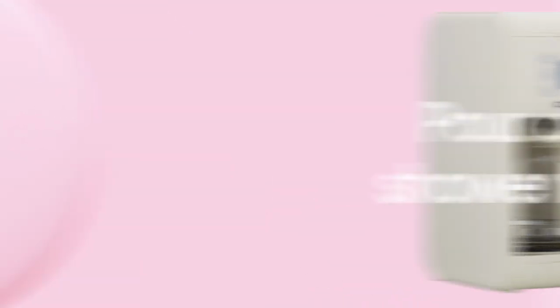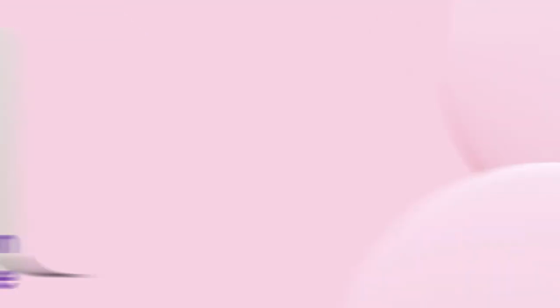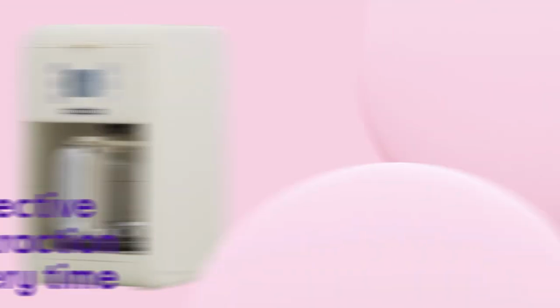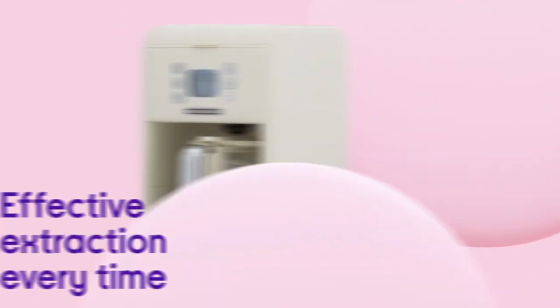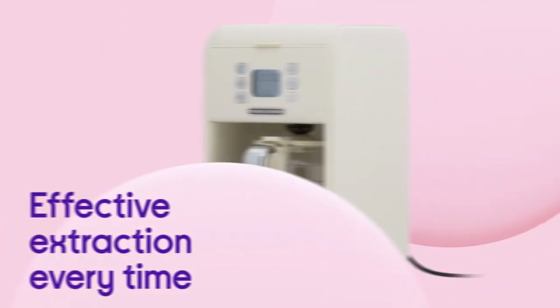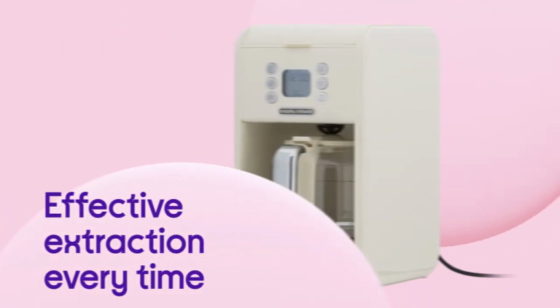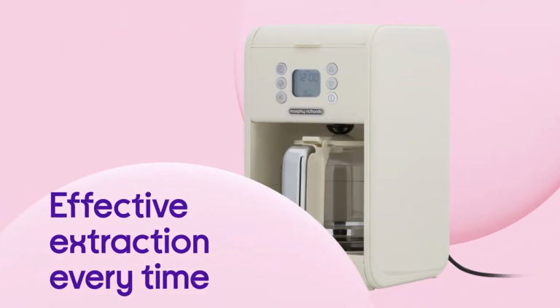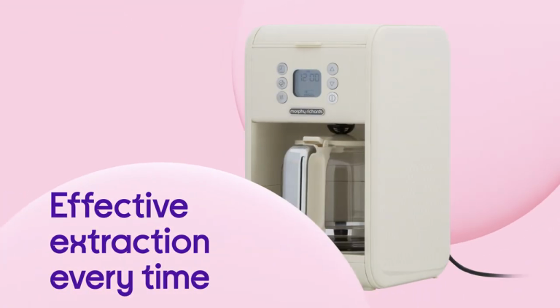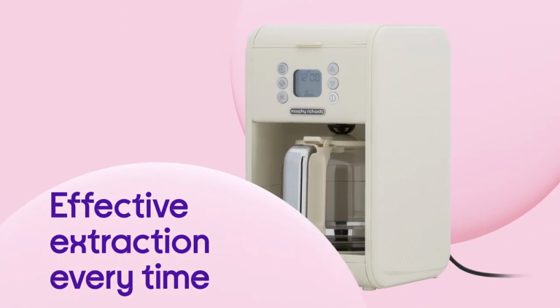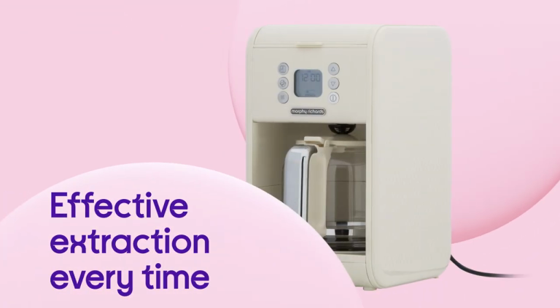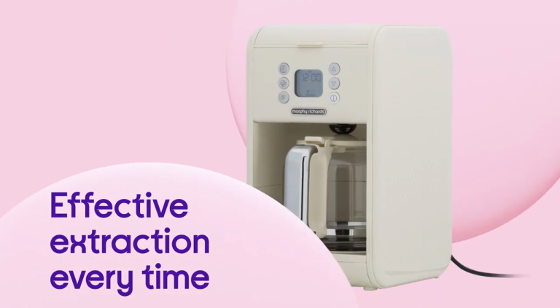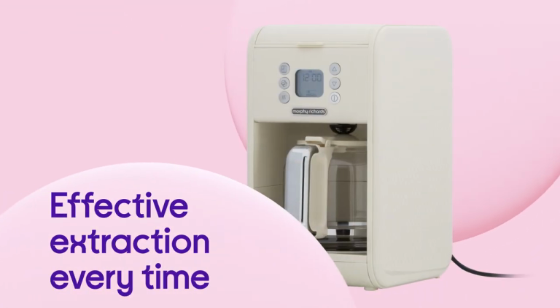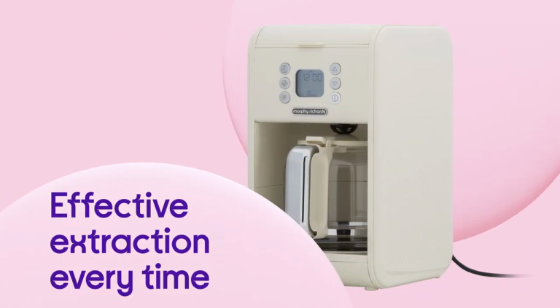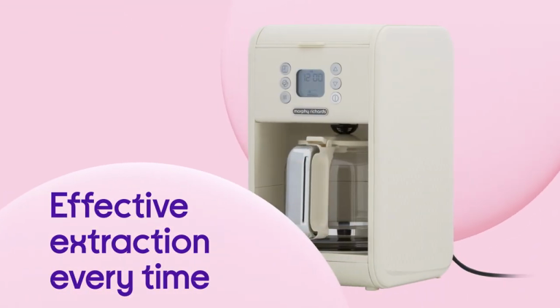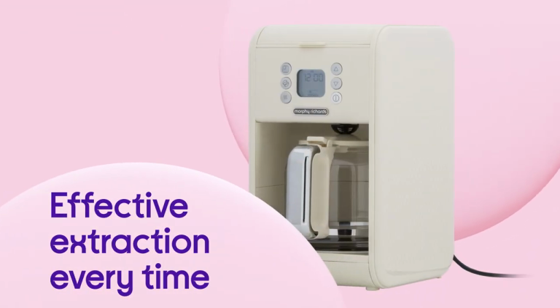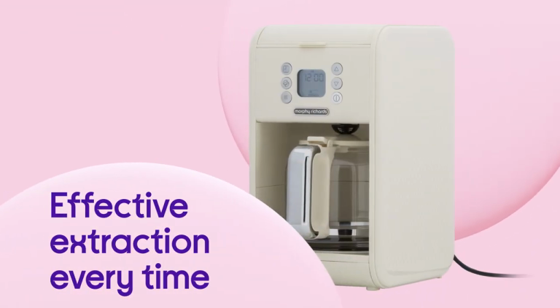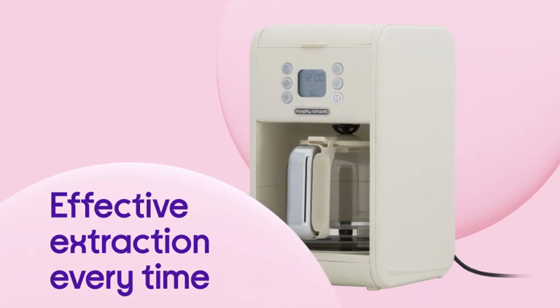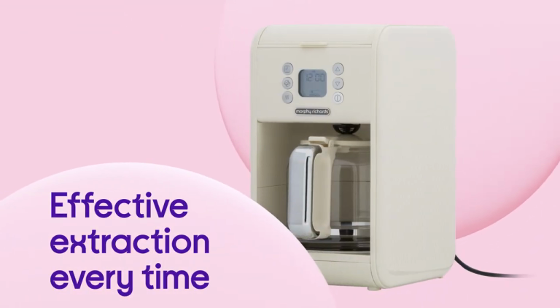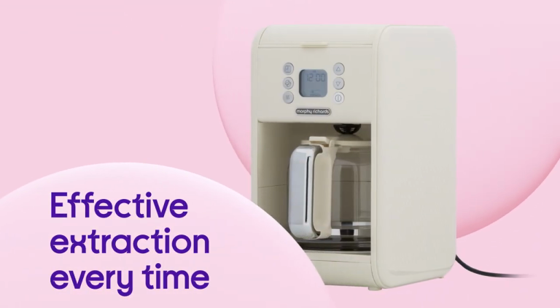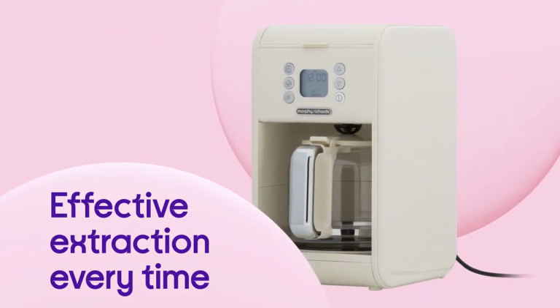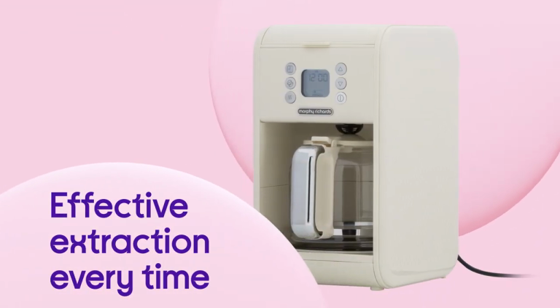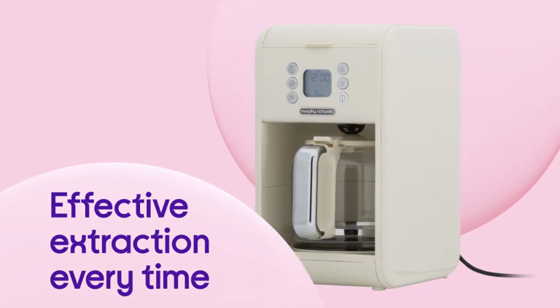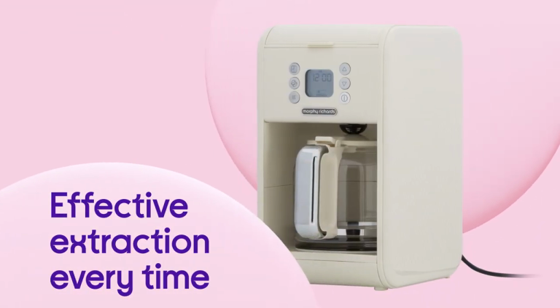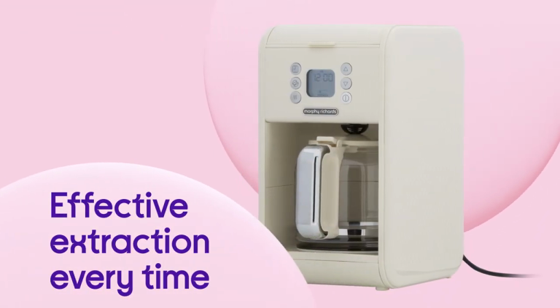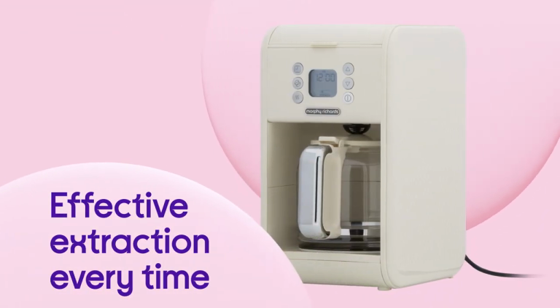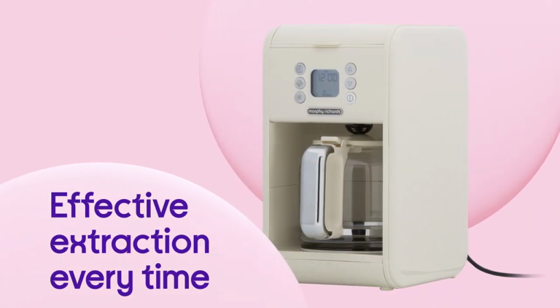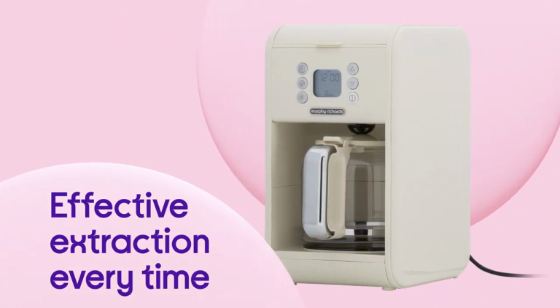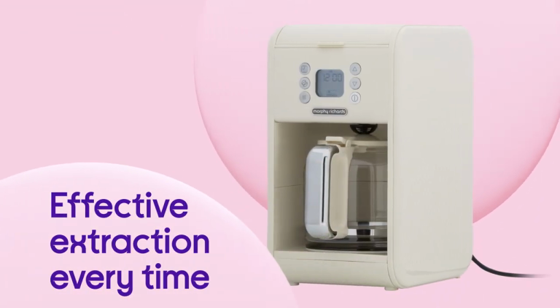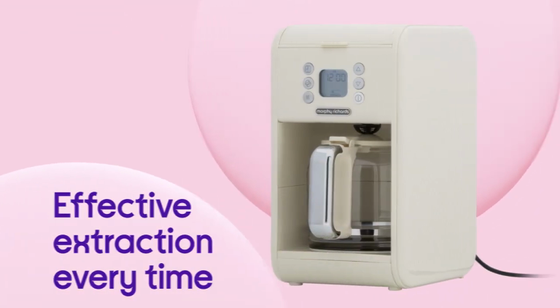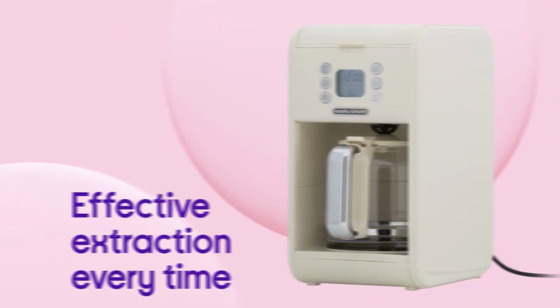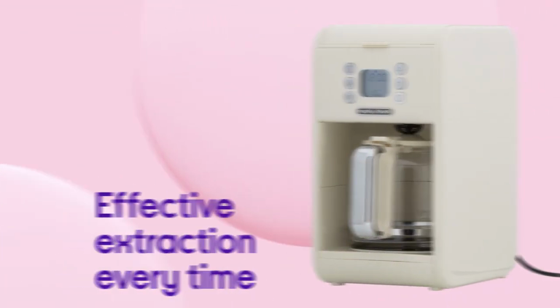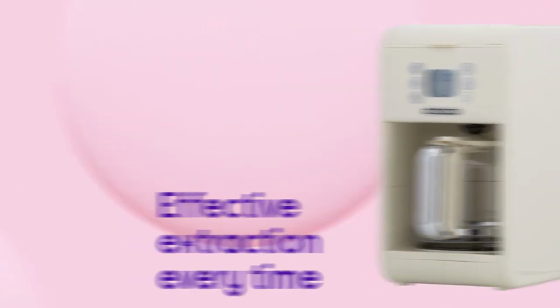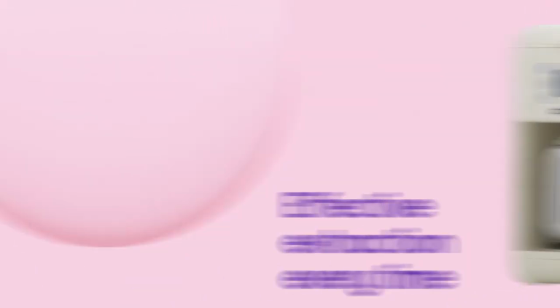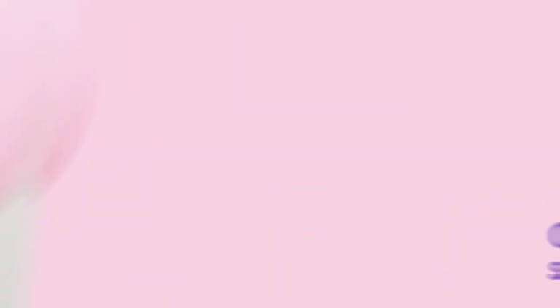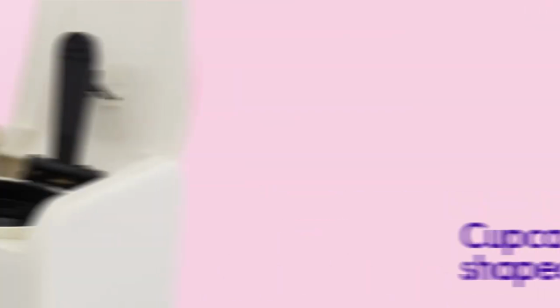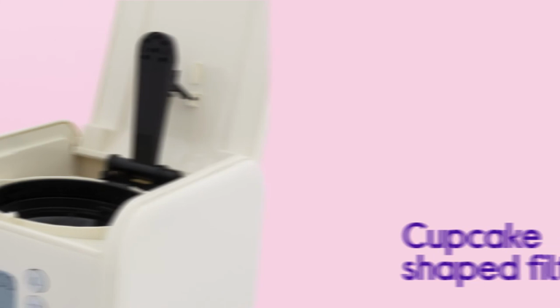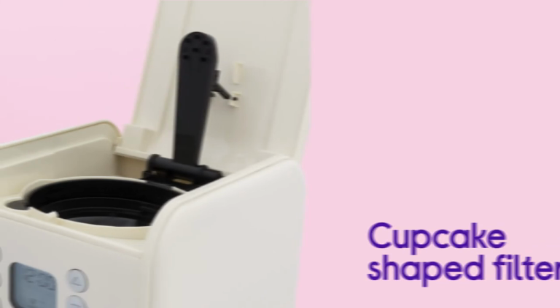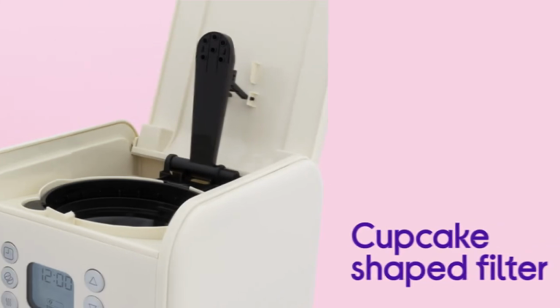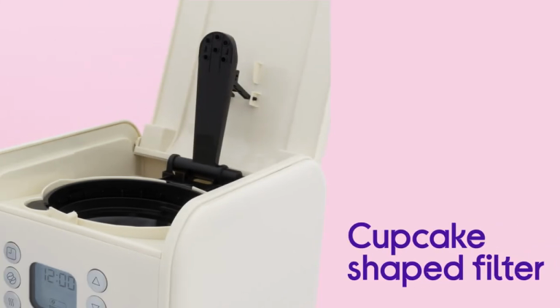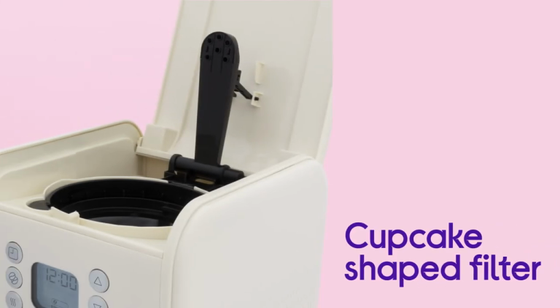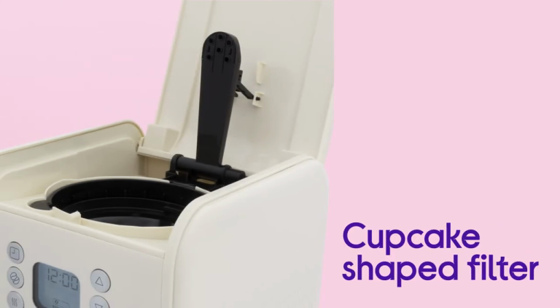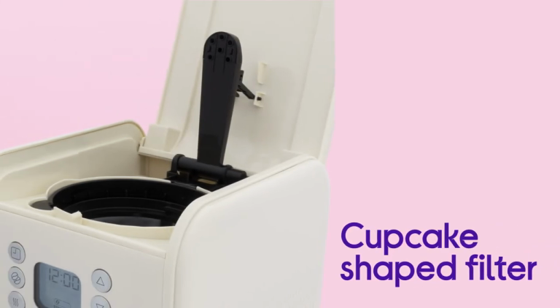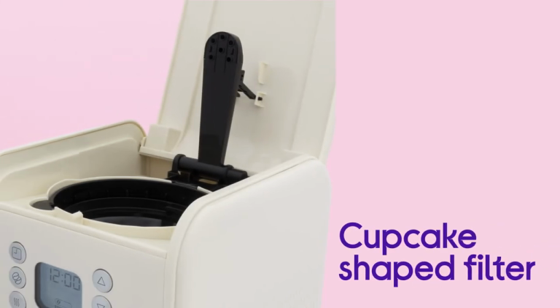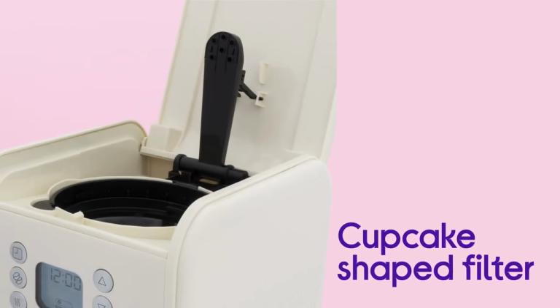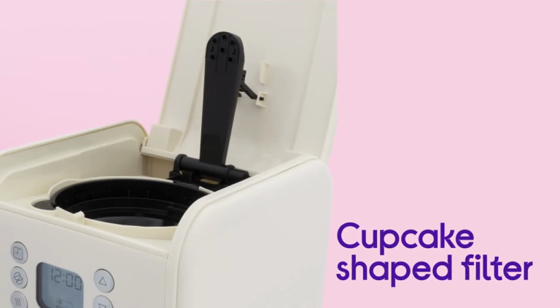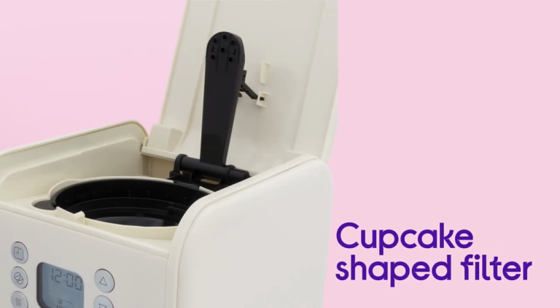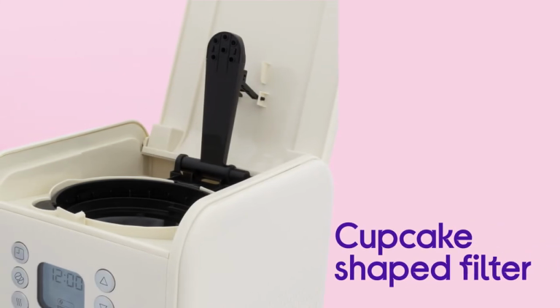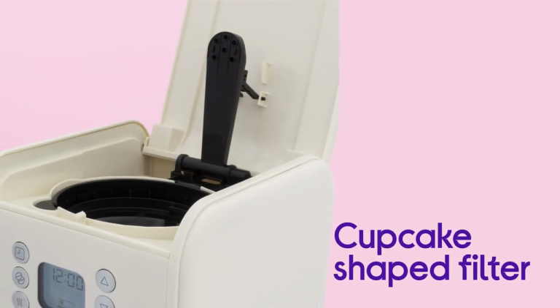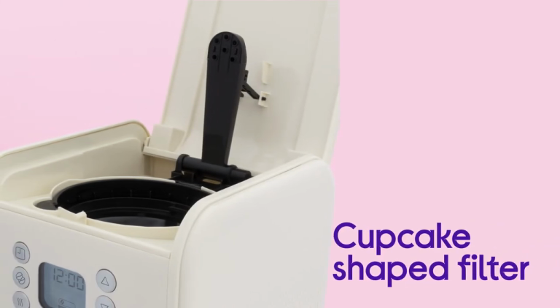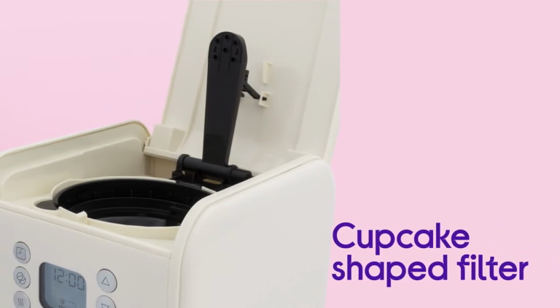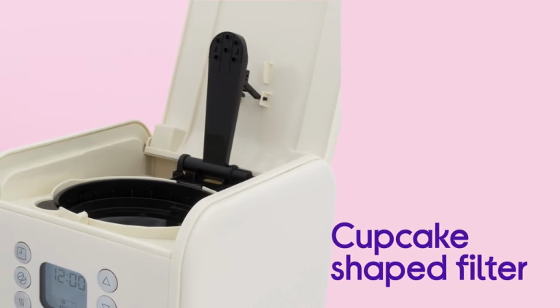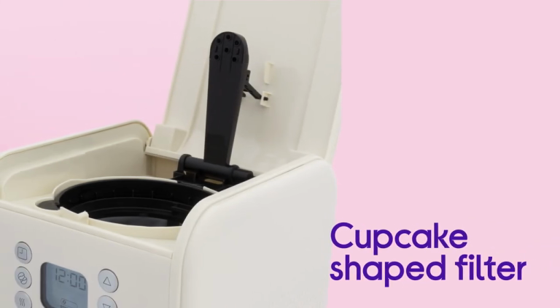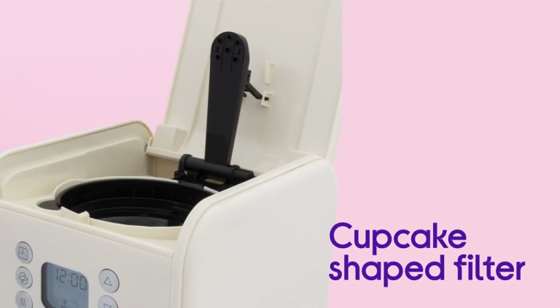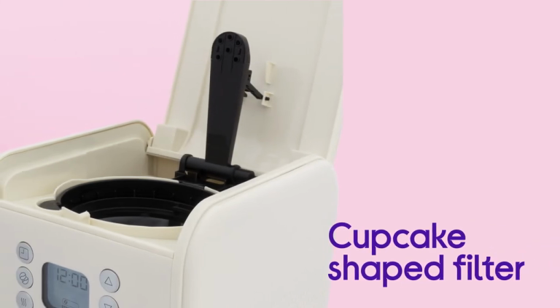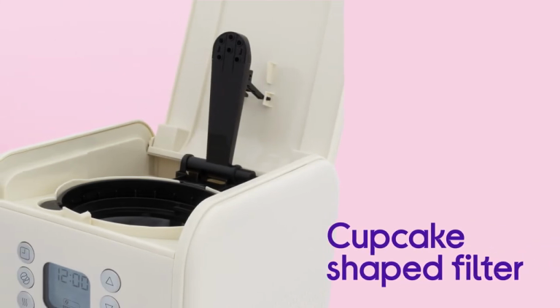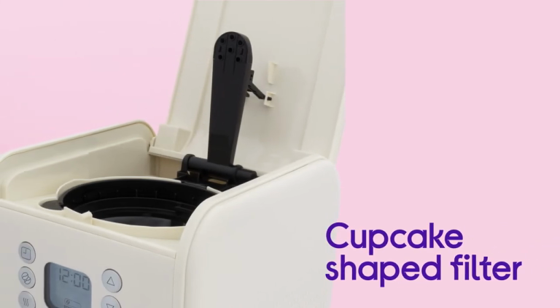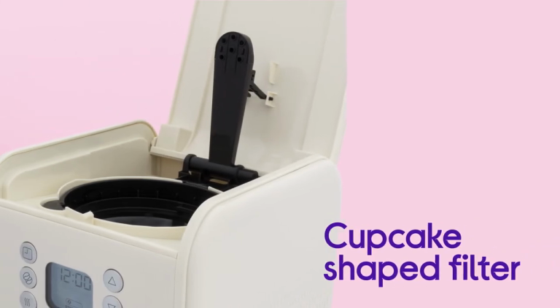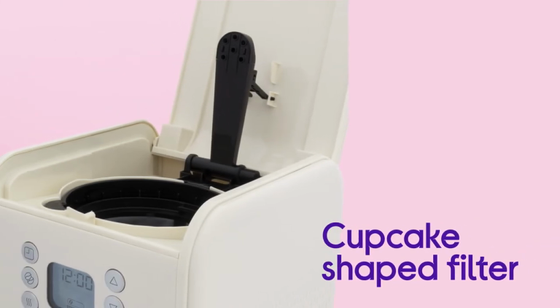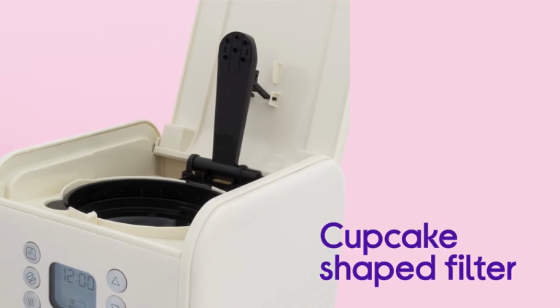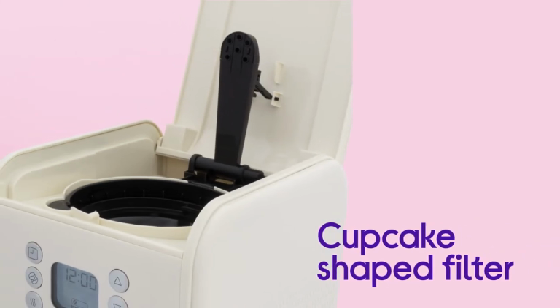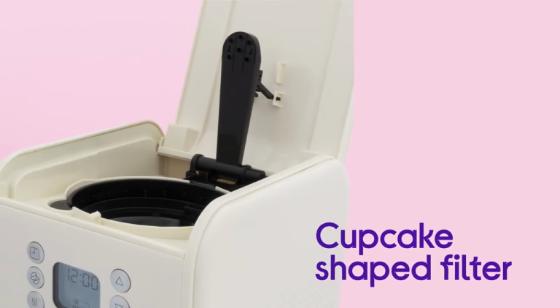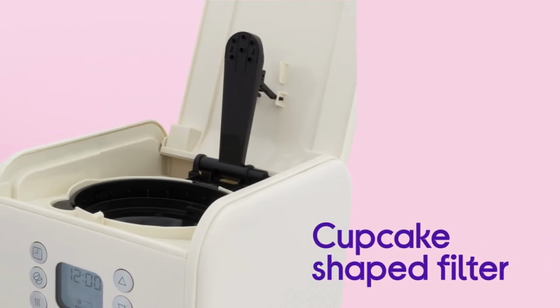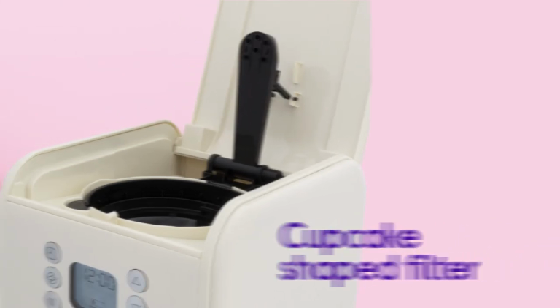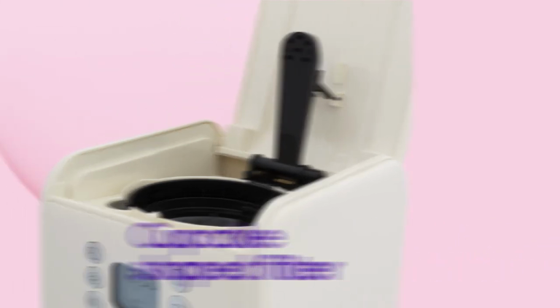You get effective extraction every time you brew, with even coverage from the reusable cup-cage-shaped filter.